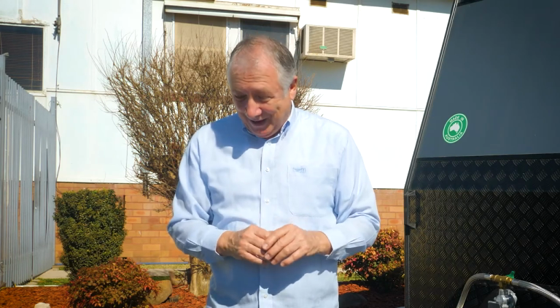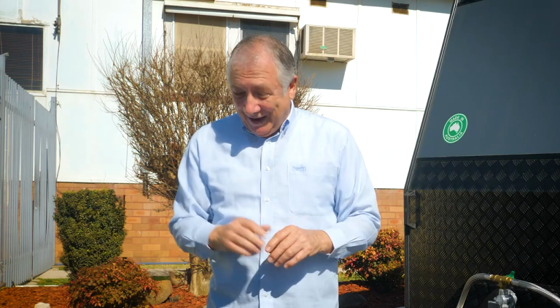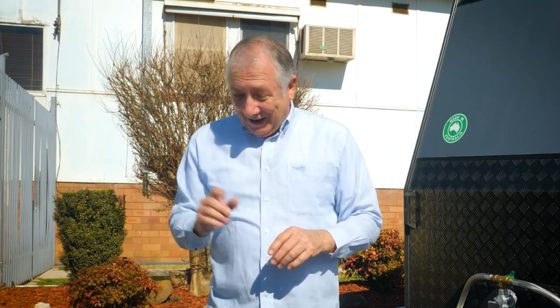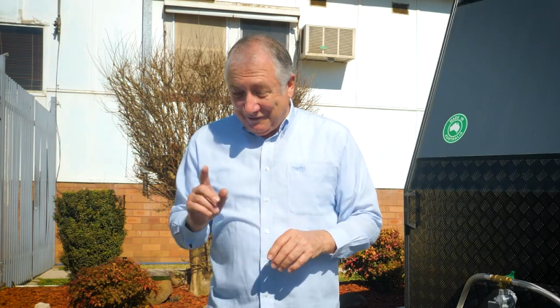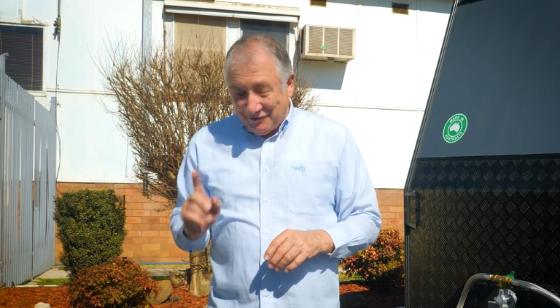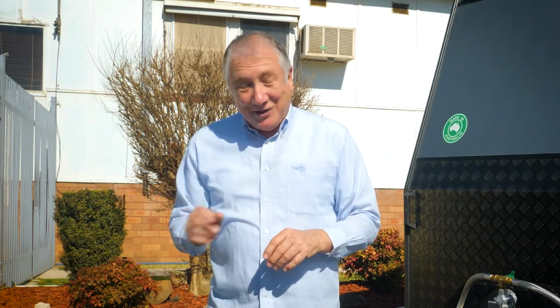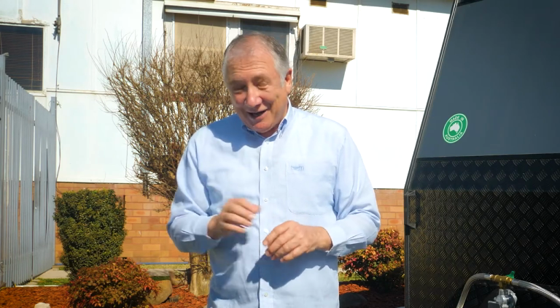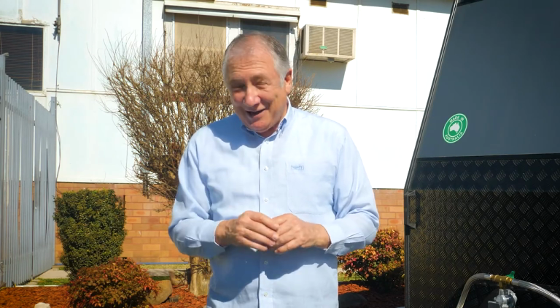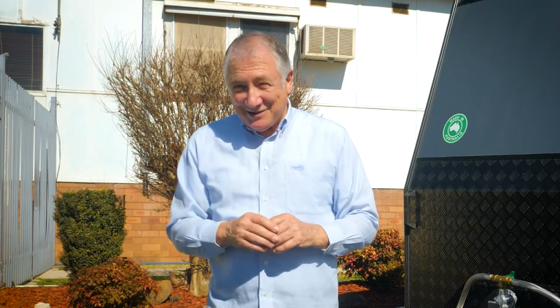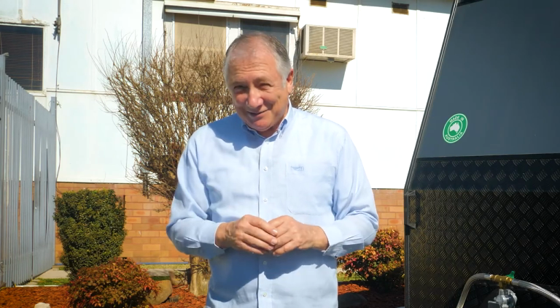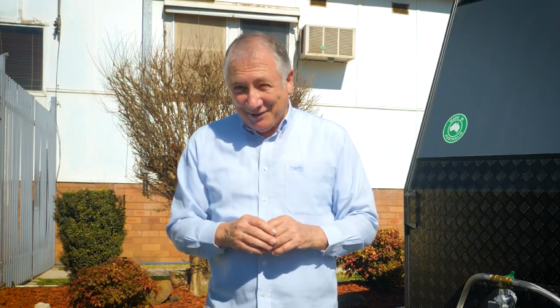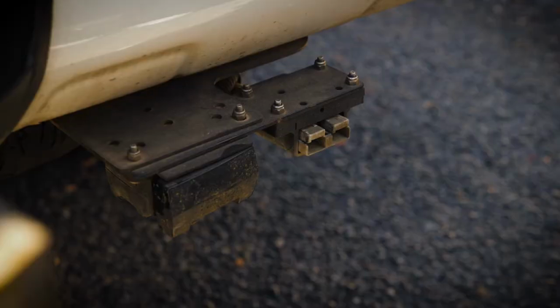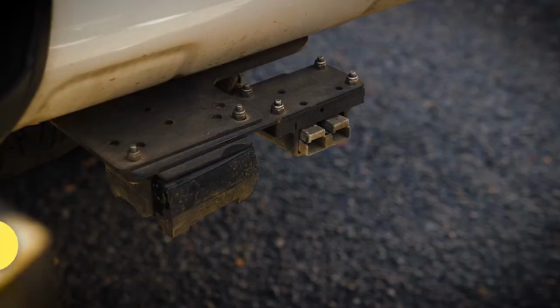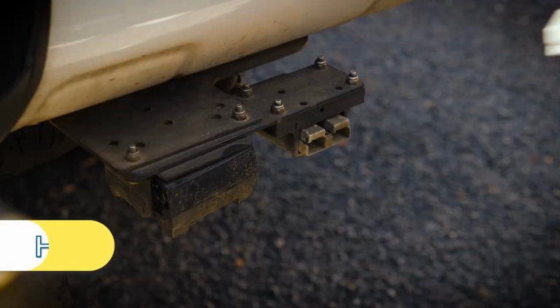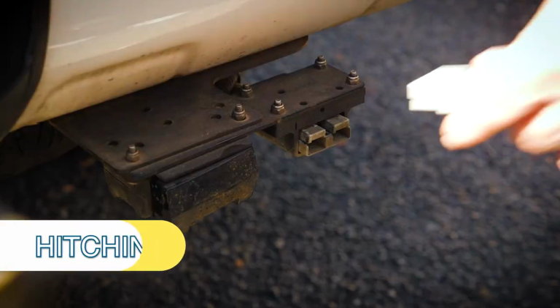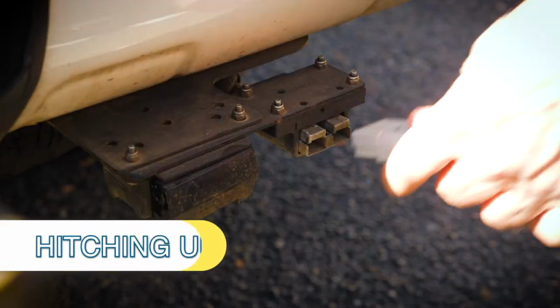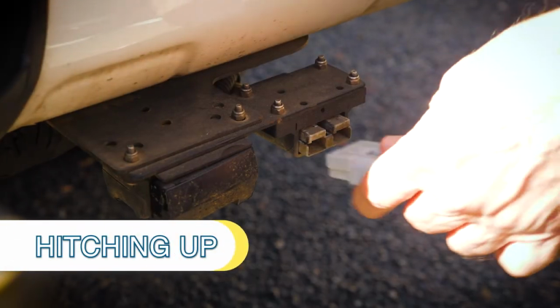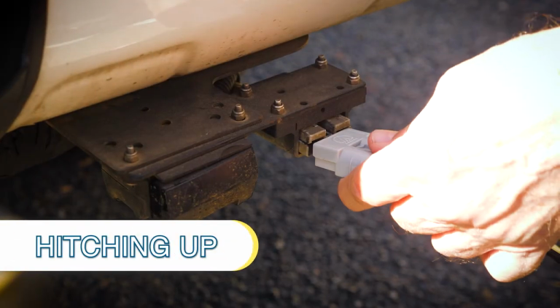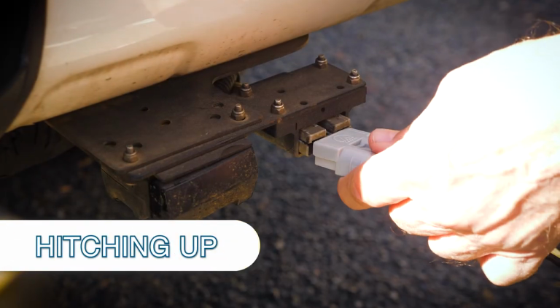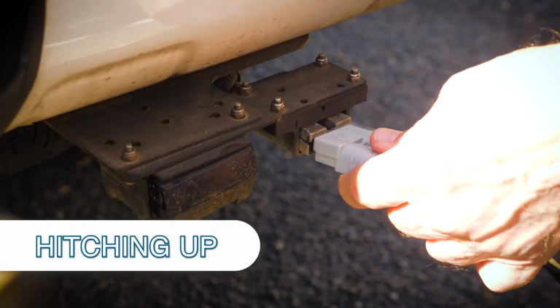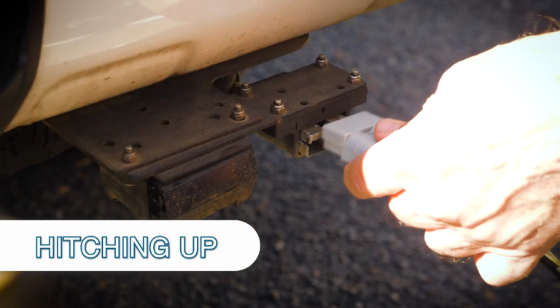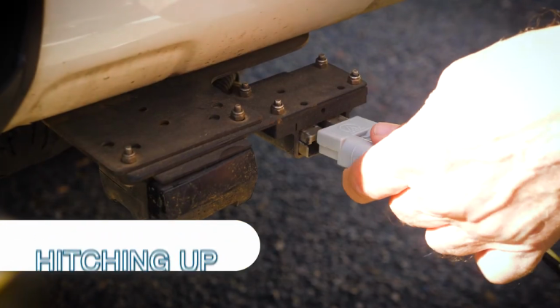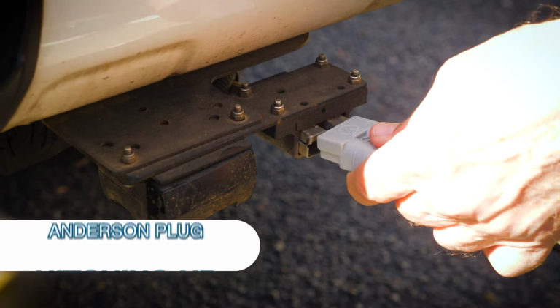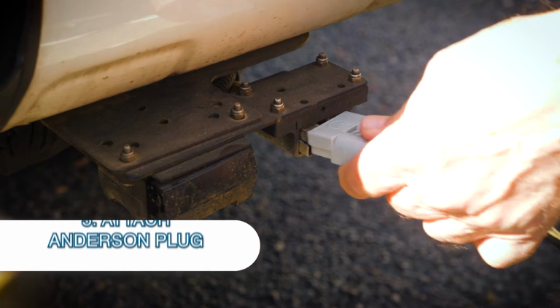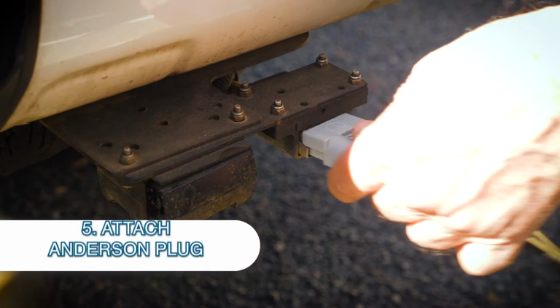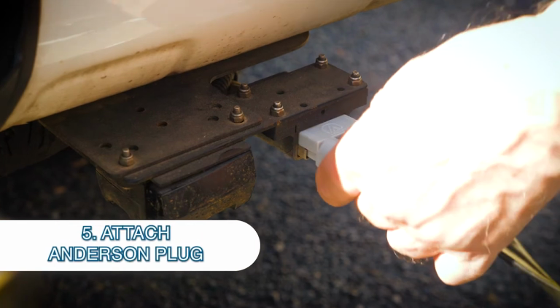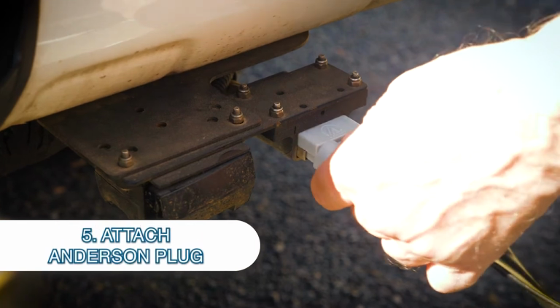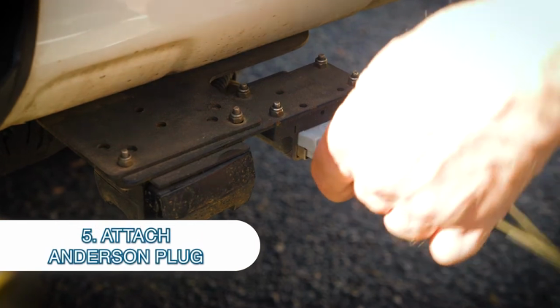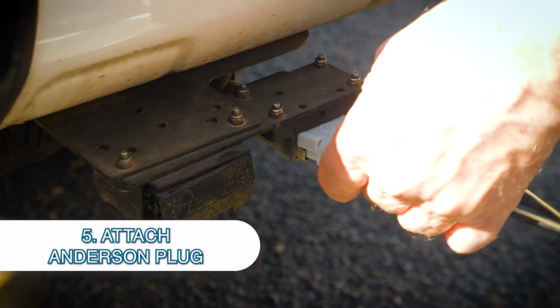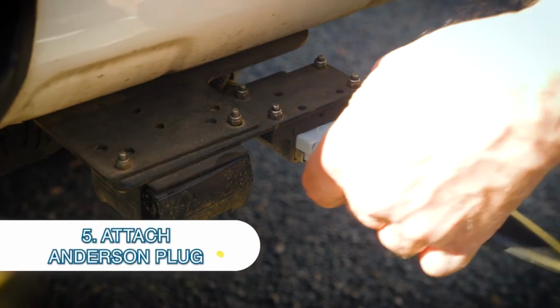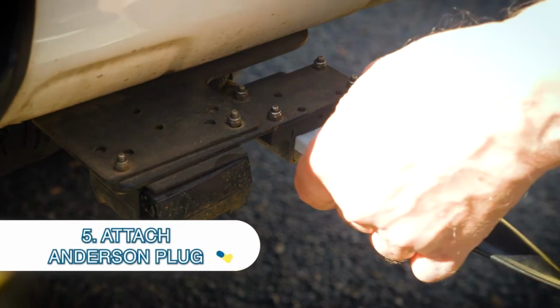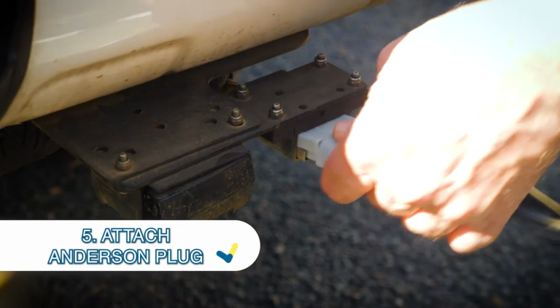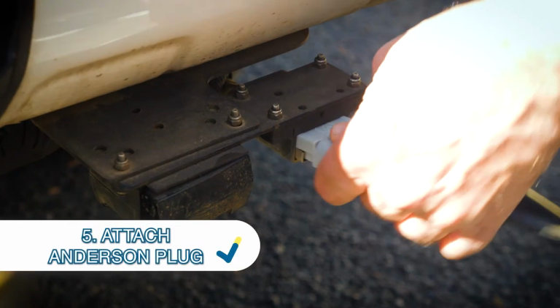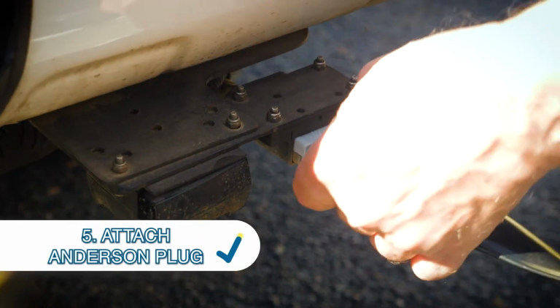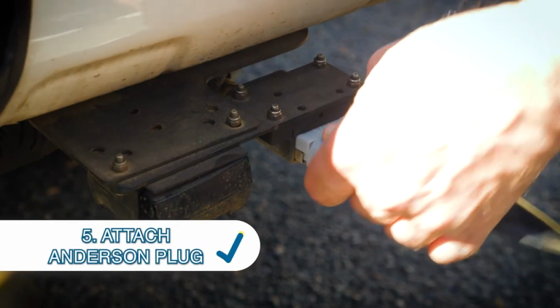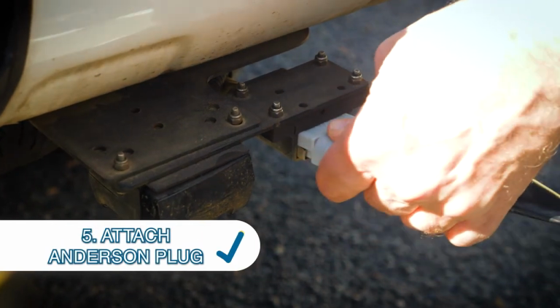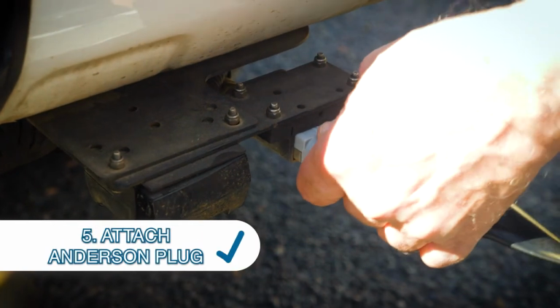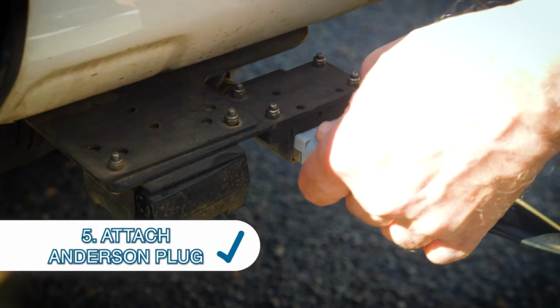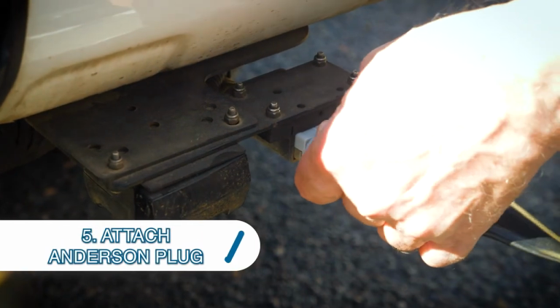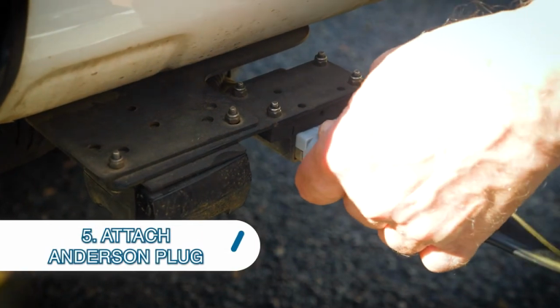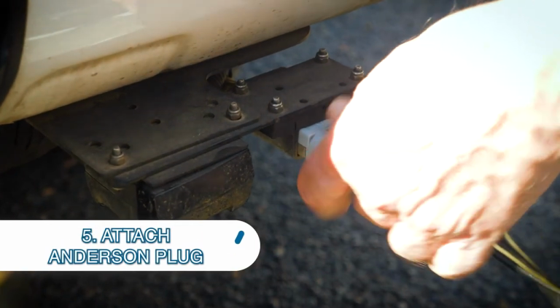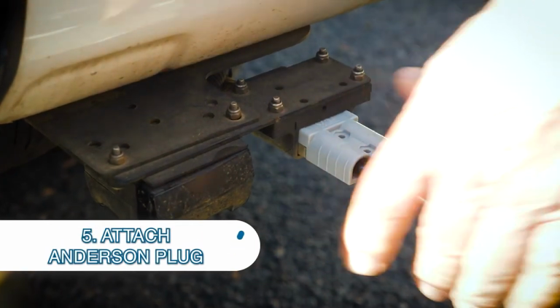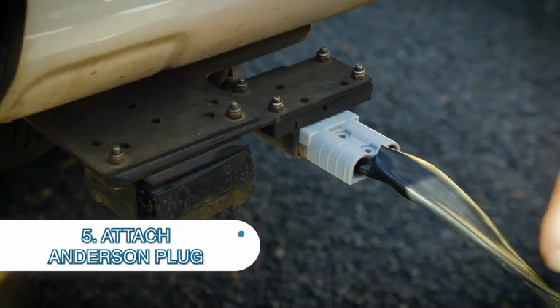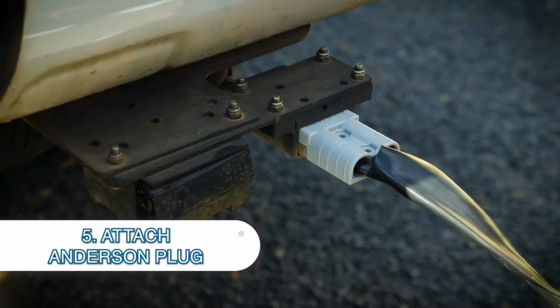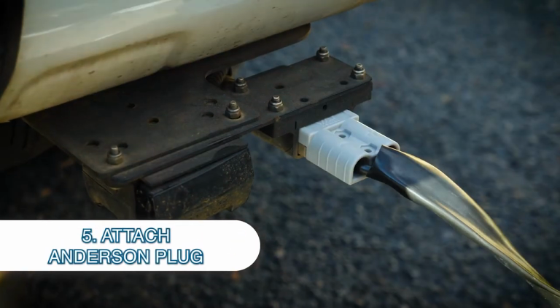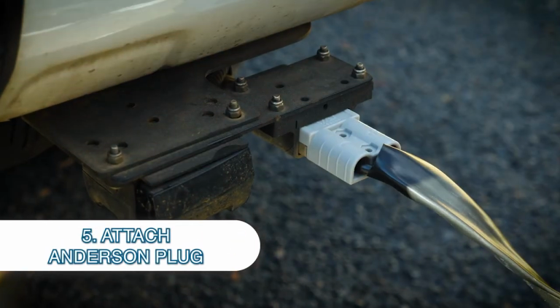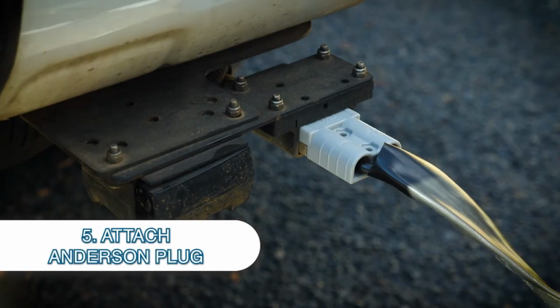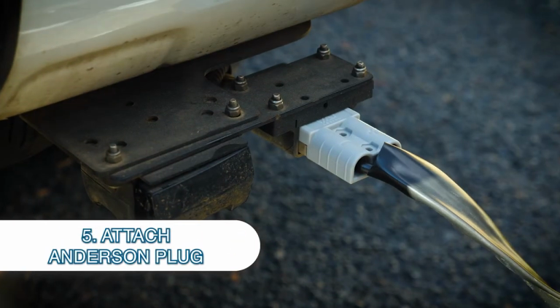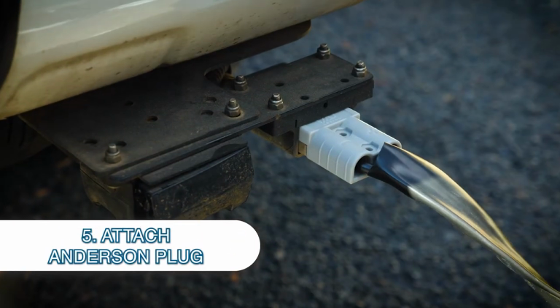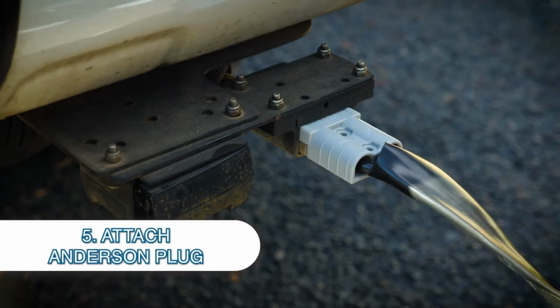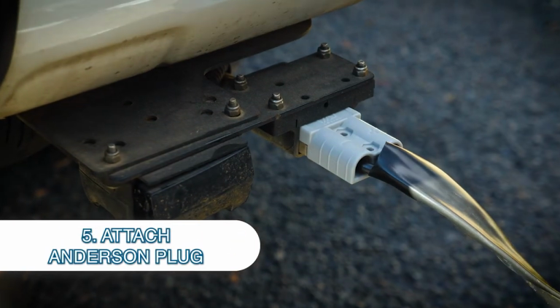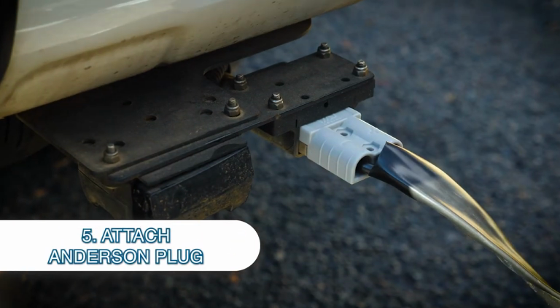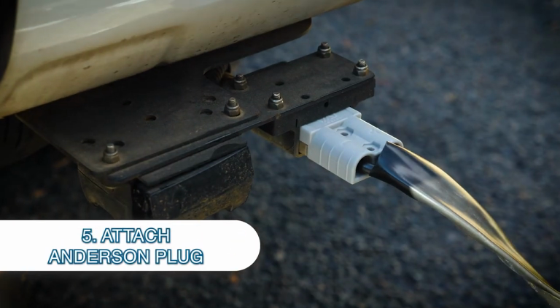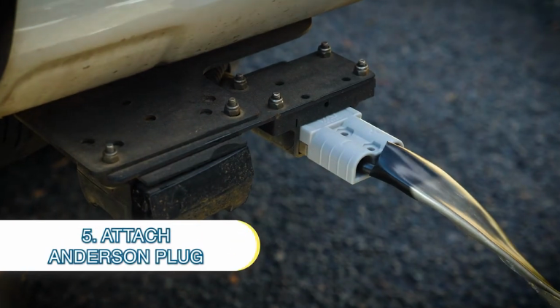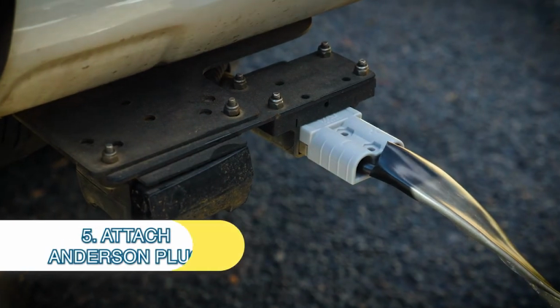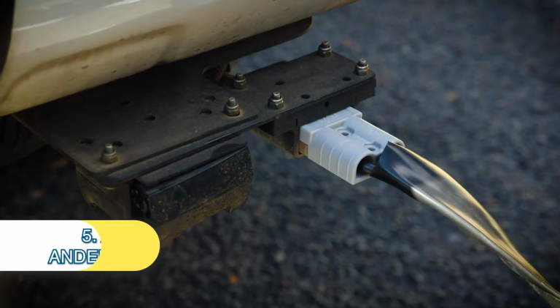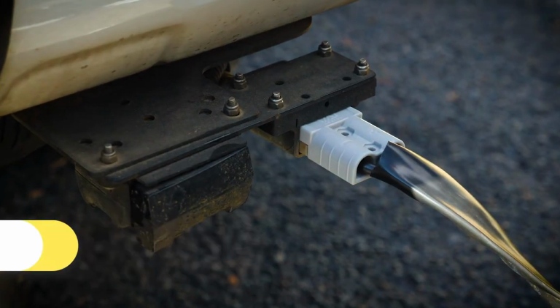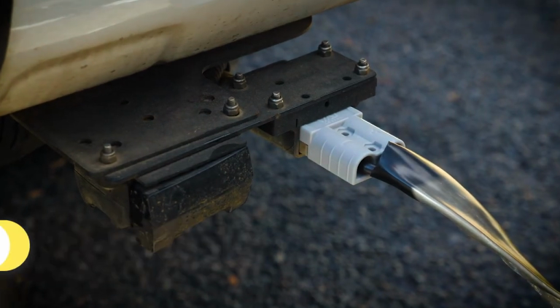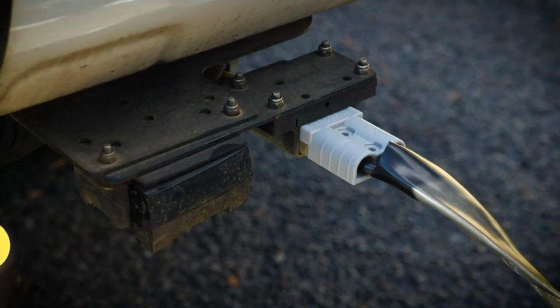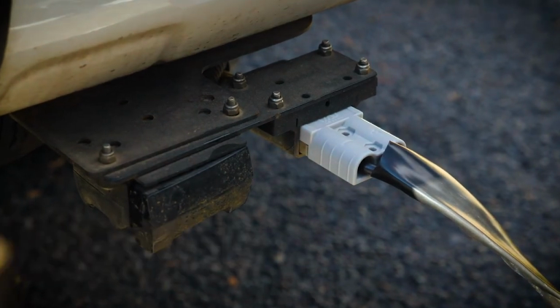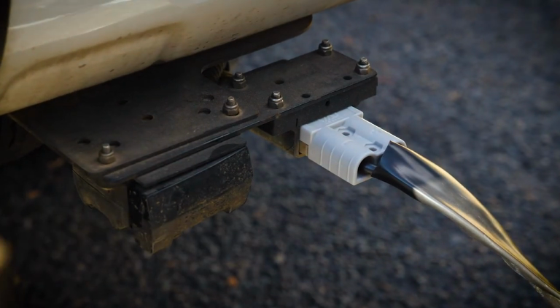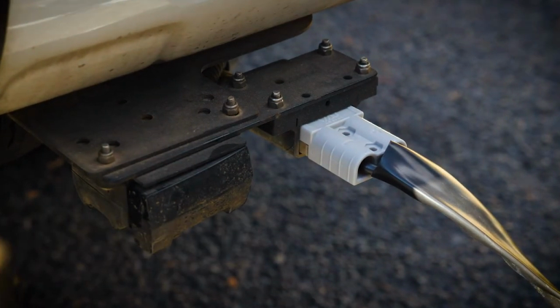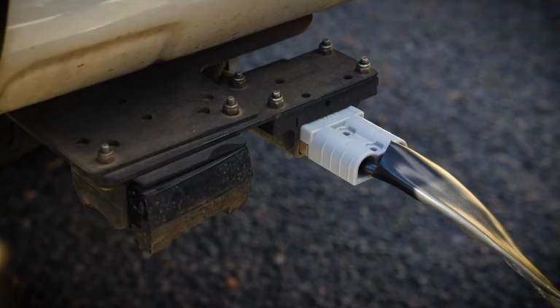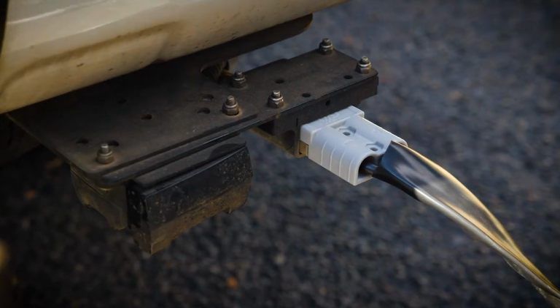If you've got an Anderson plug then you need to put that Anderson plug in well, because that's going to give you all the power through to your van coming from your vehicle.